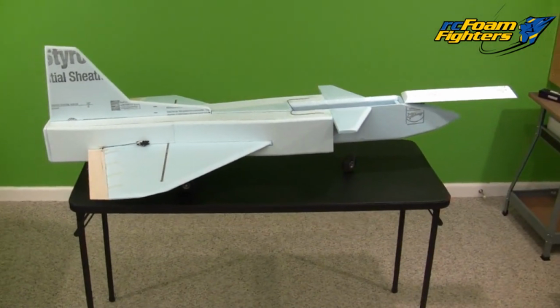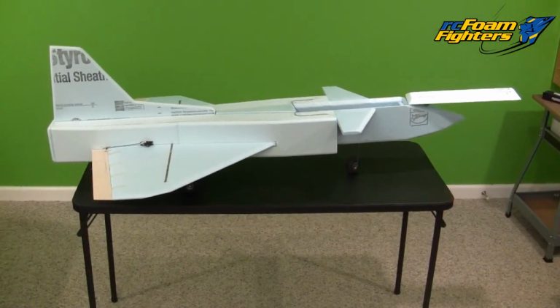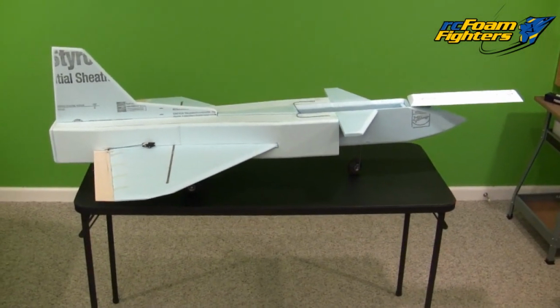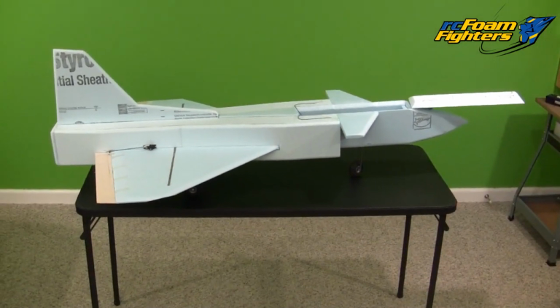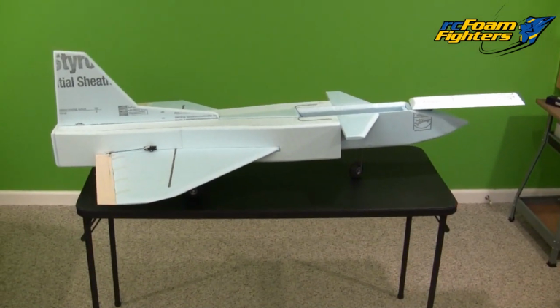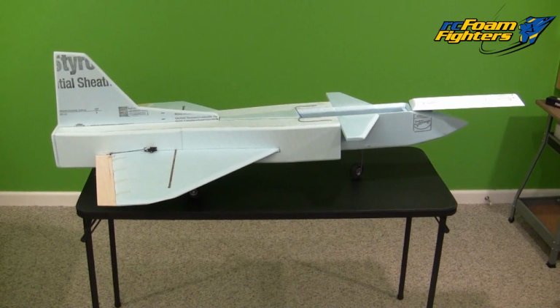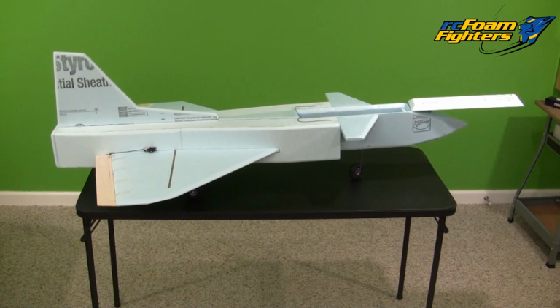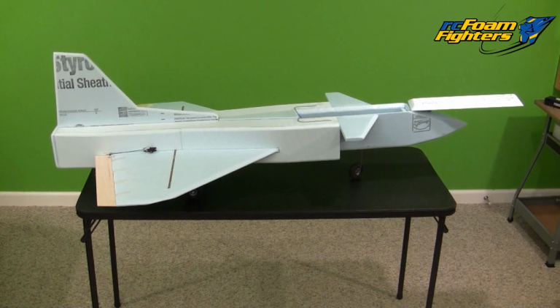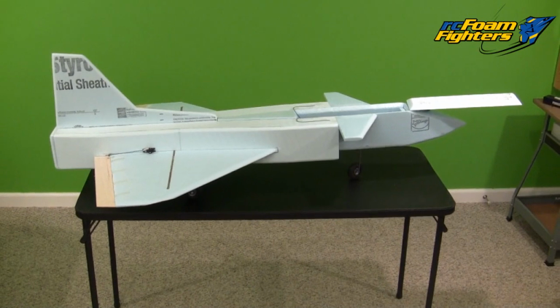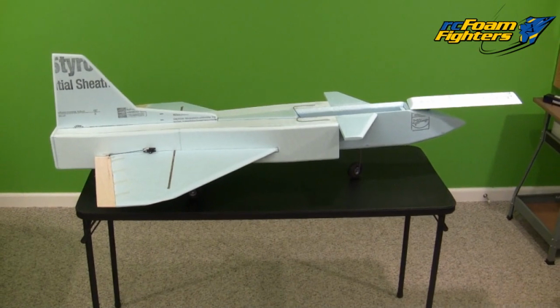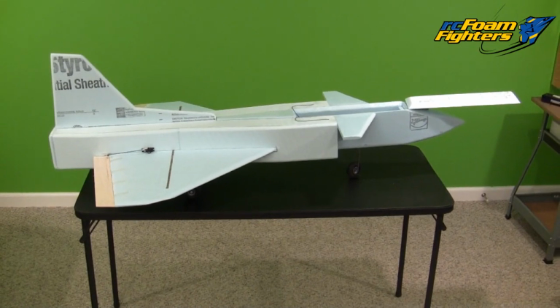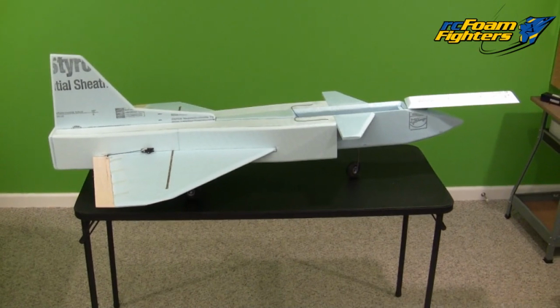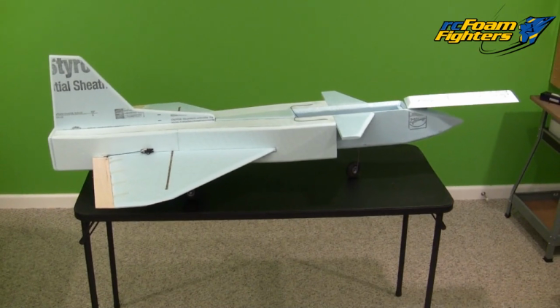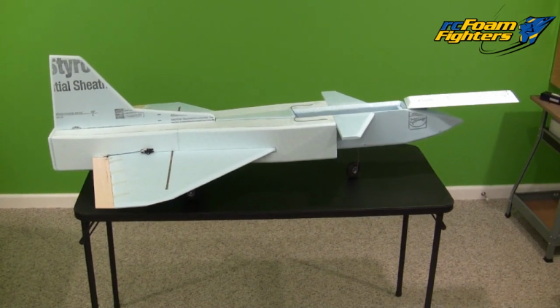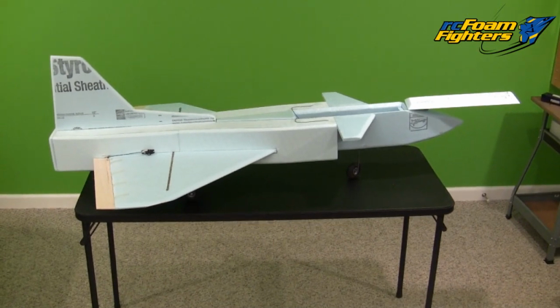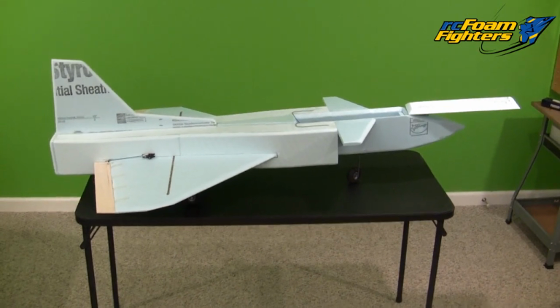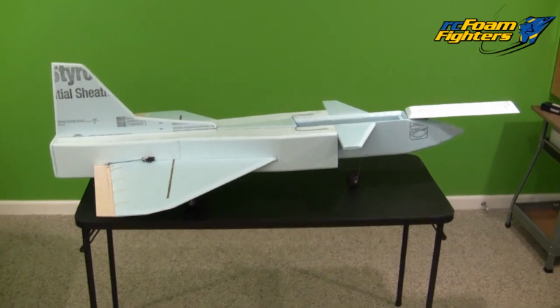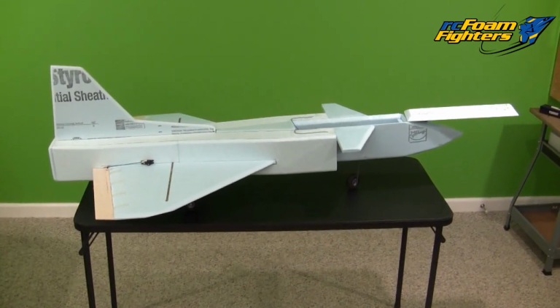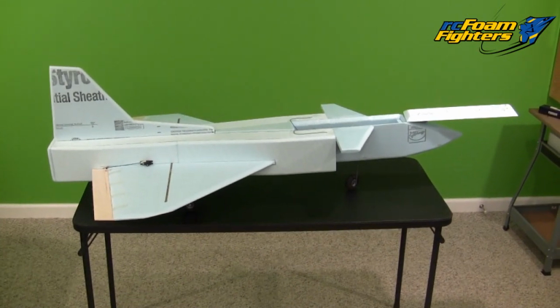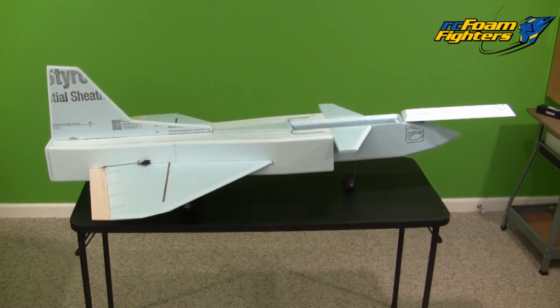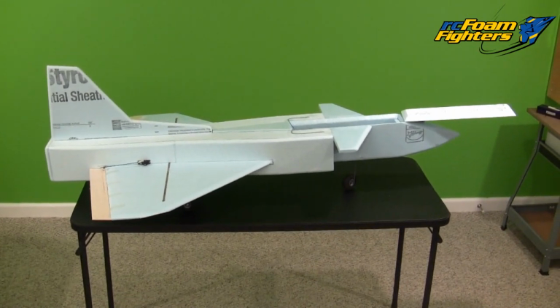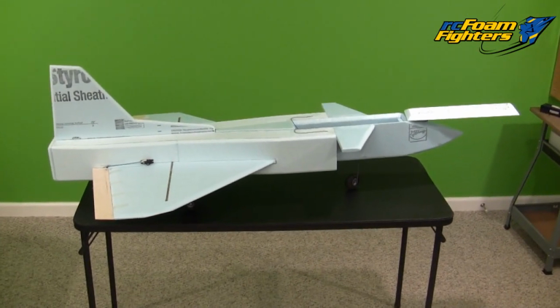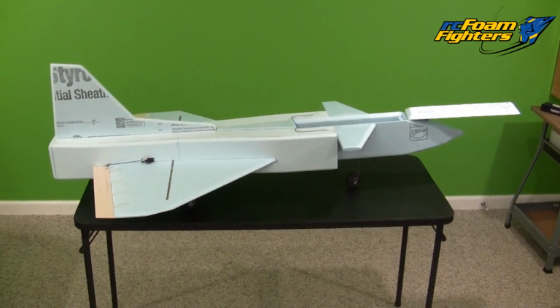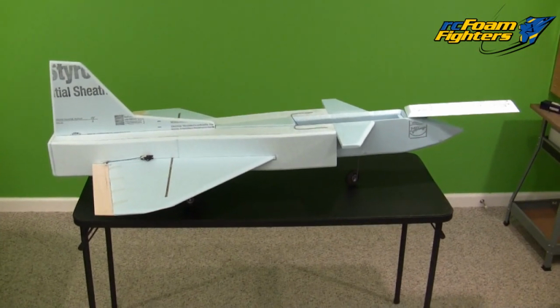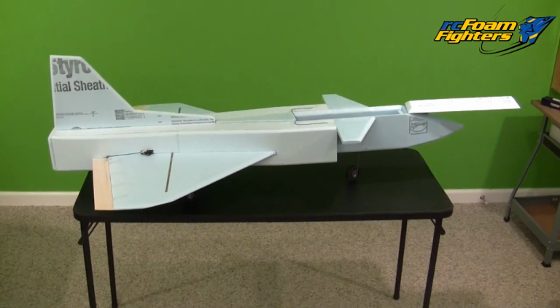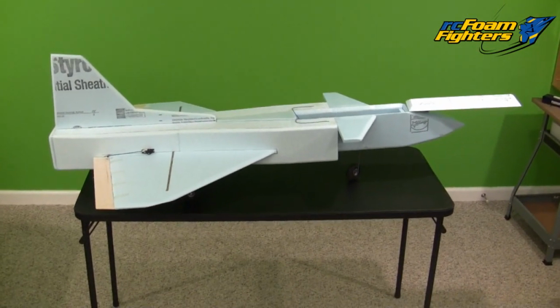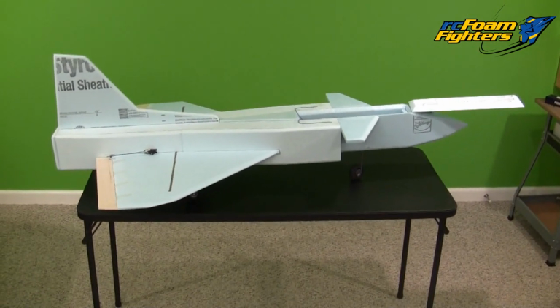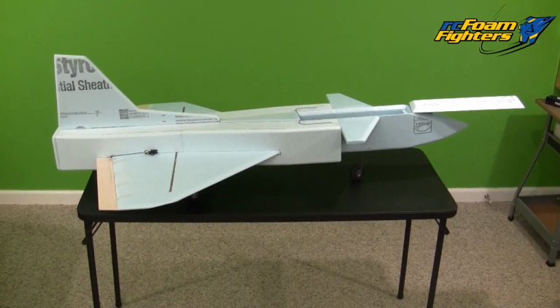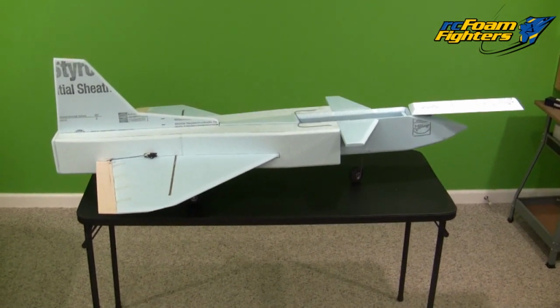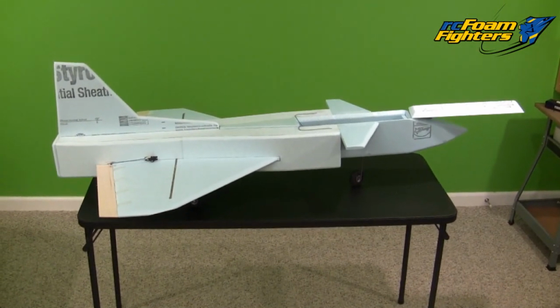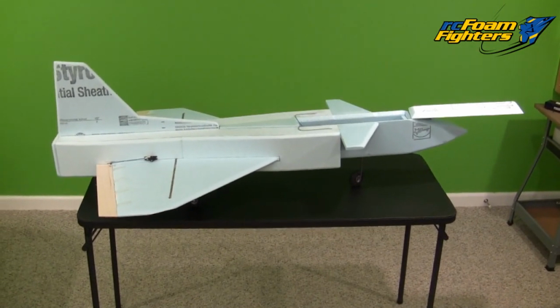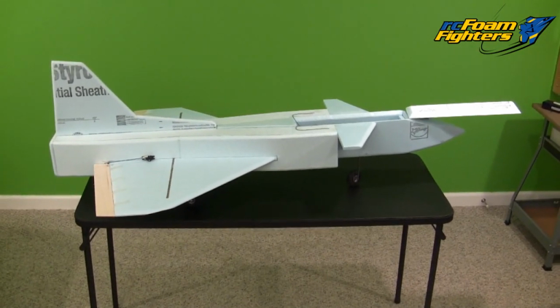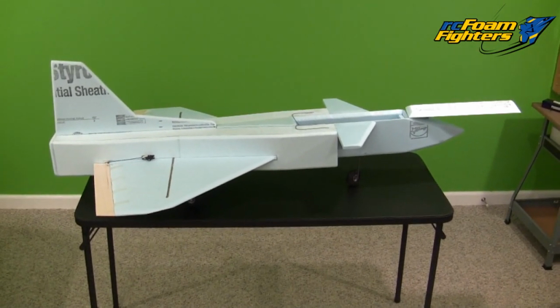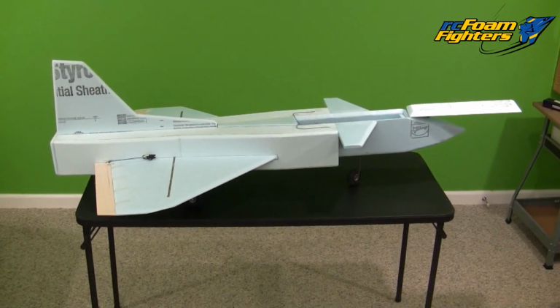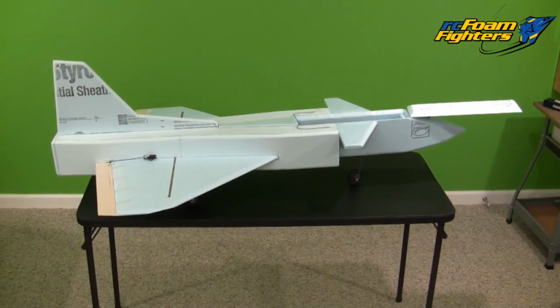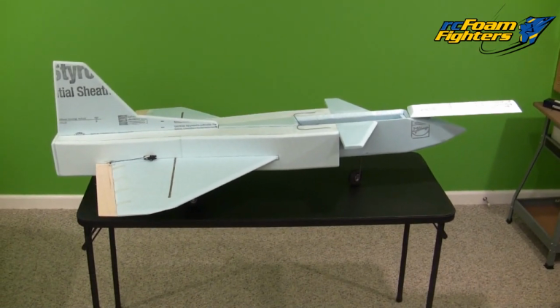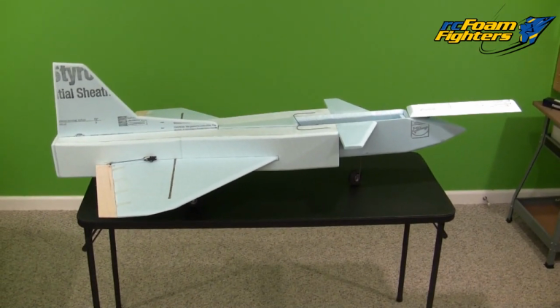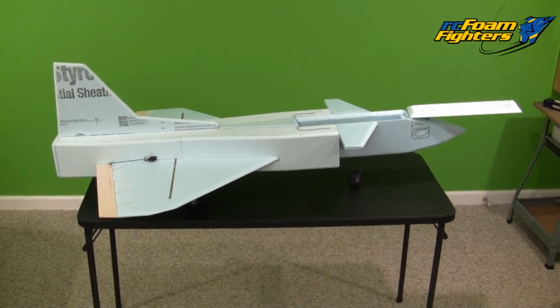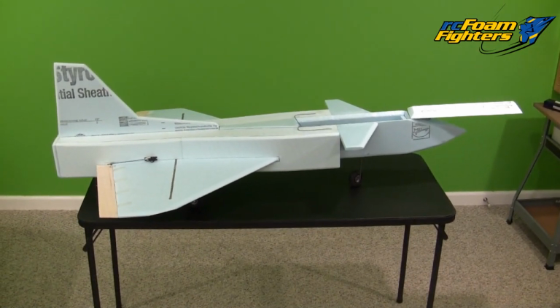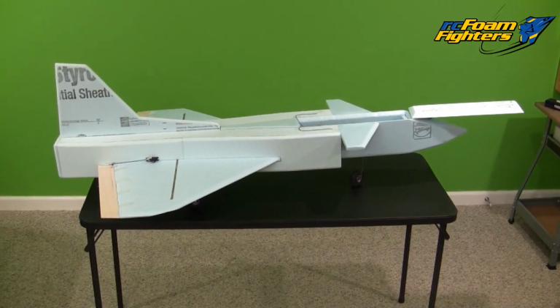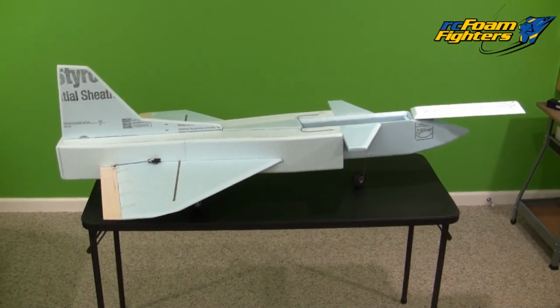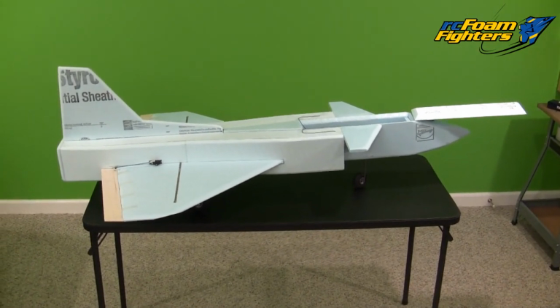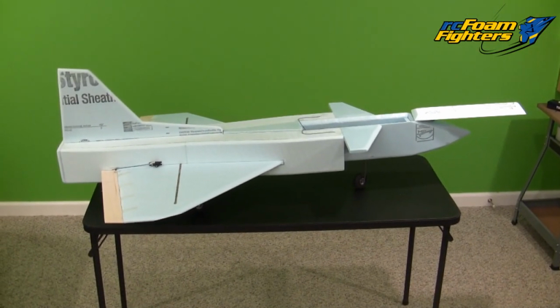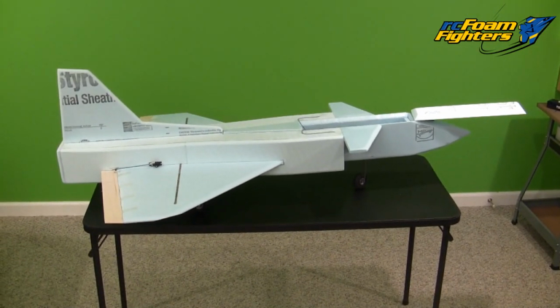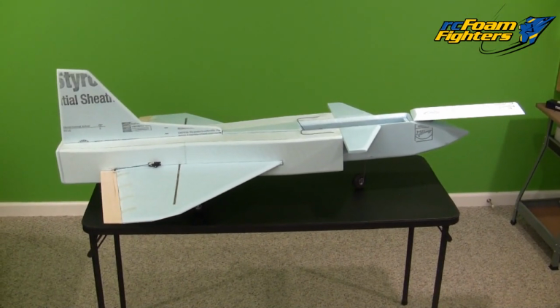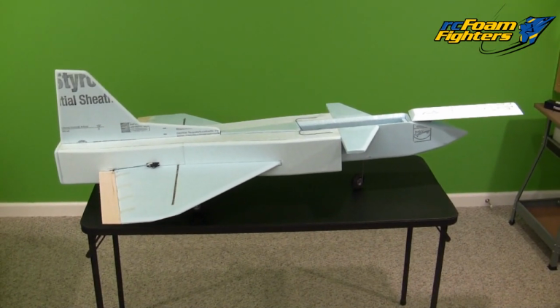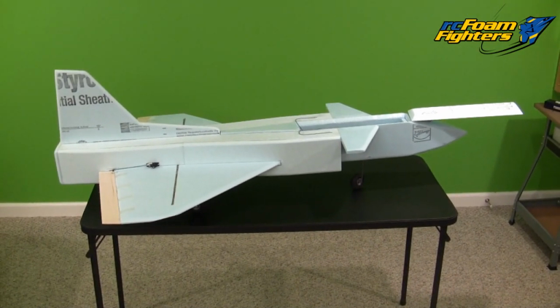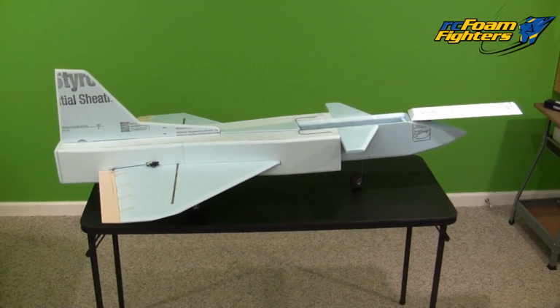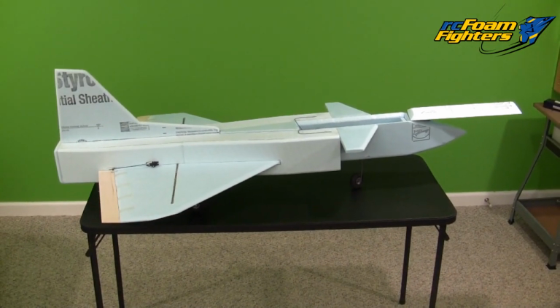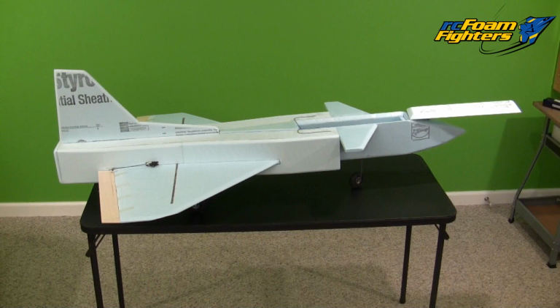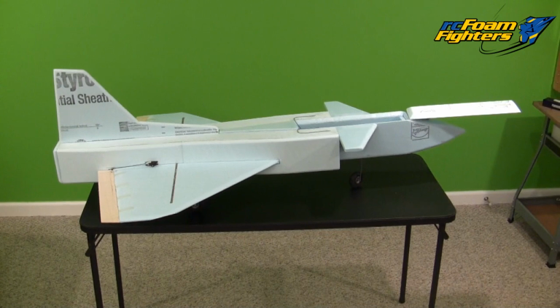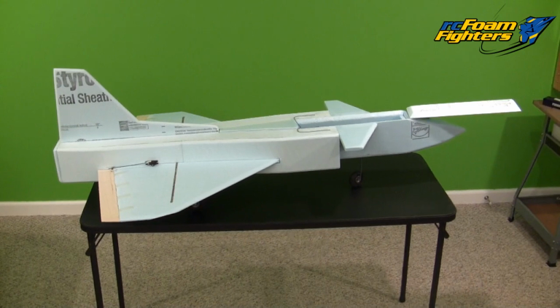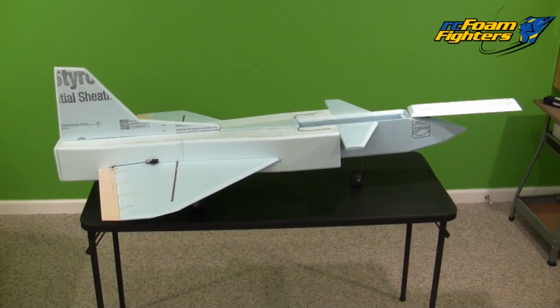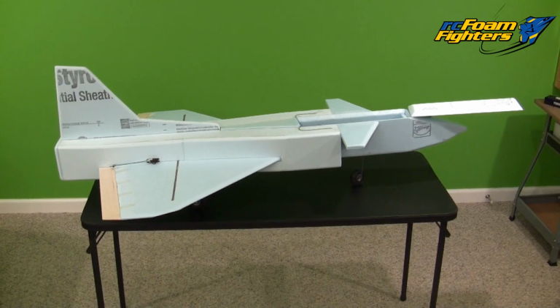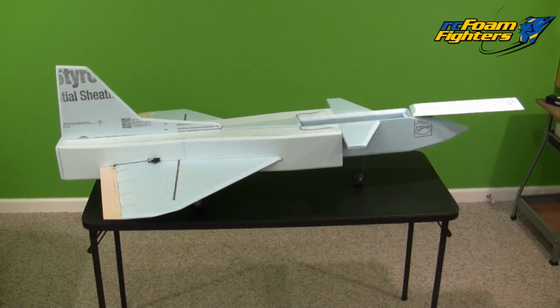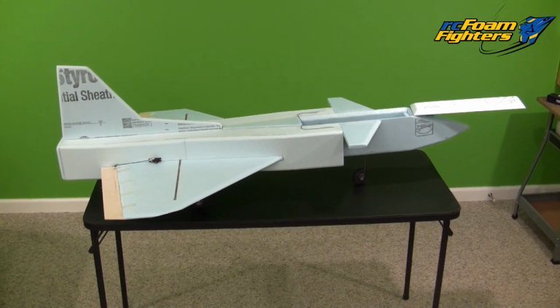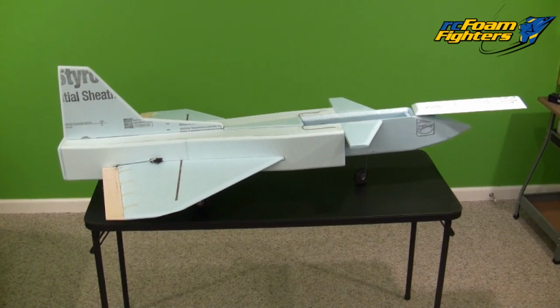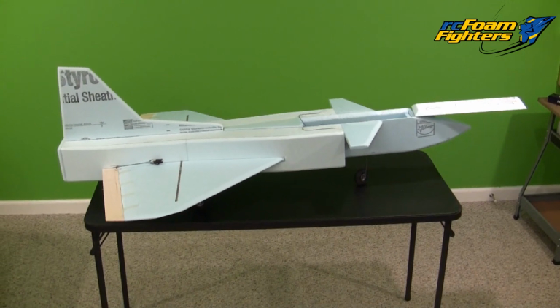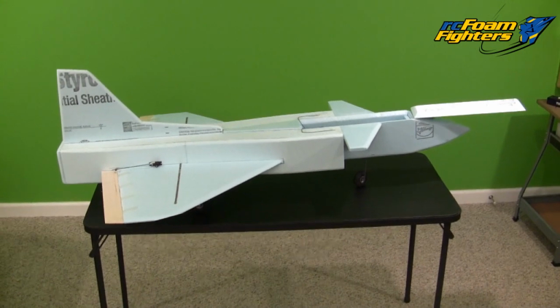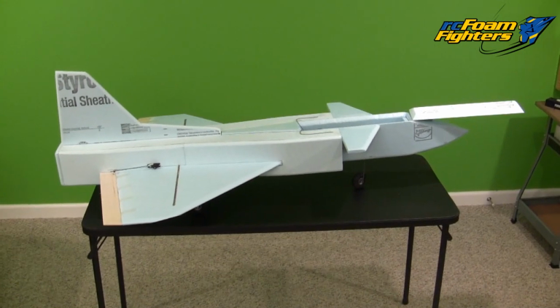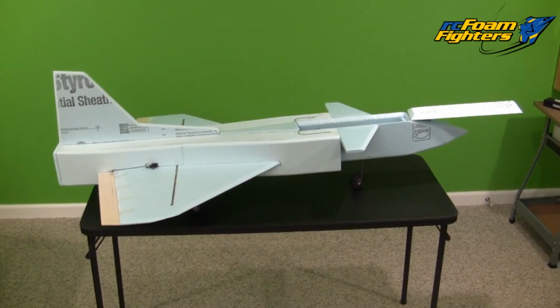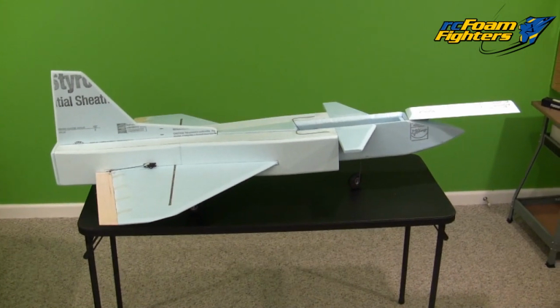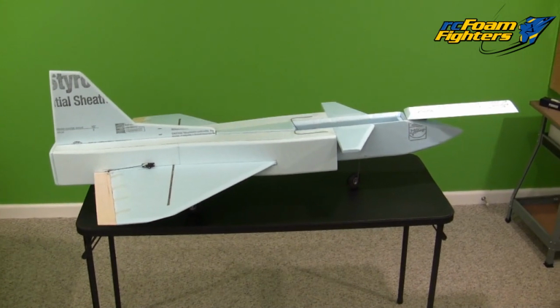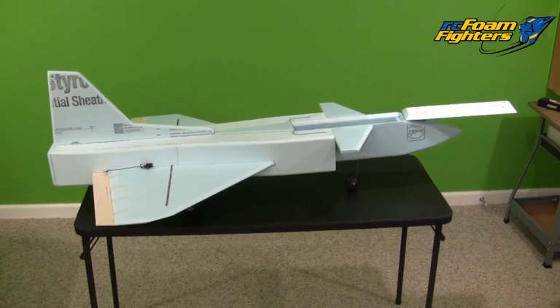I think this is a good spot to stop the video. So until next time, thanks for all your support and thanks for watching RC Foam Fighters.